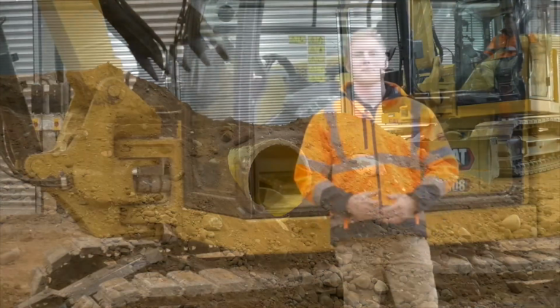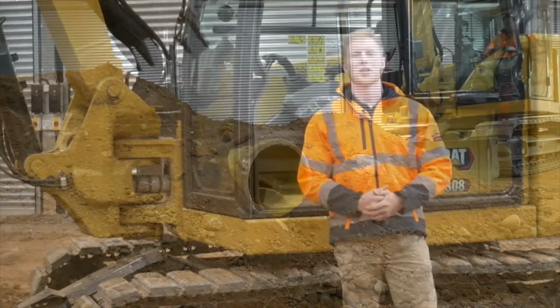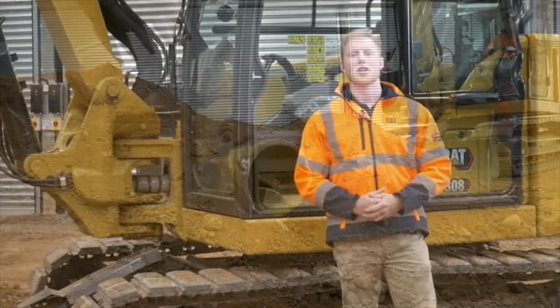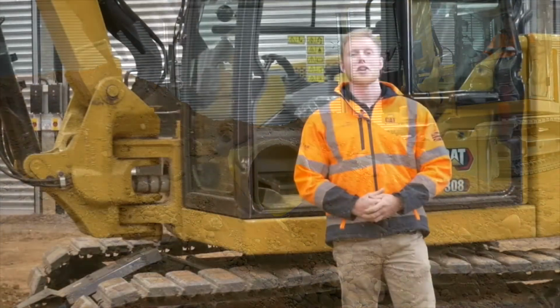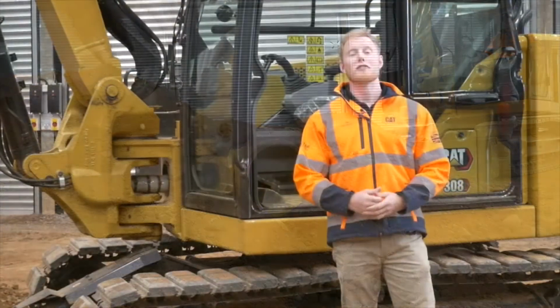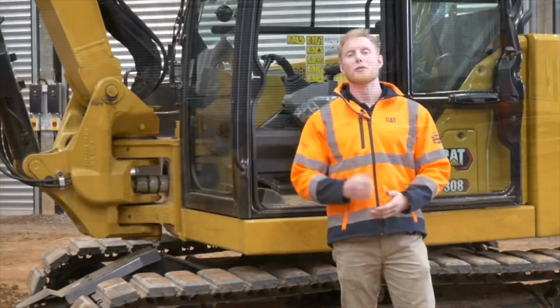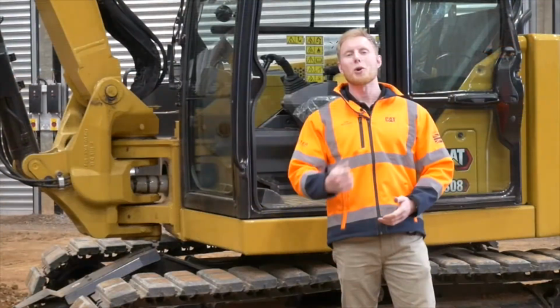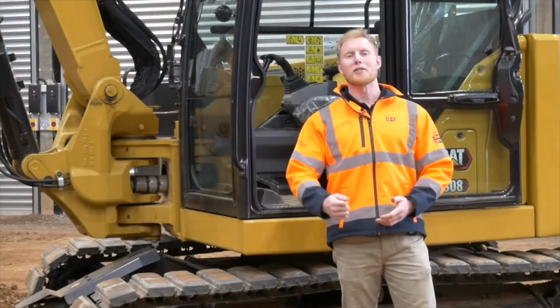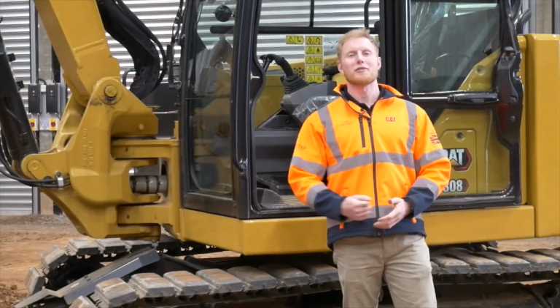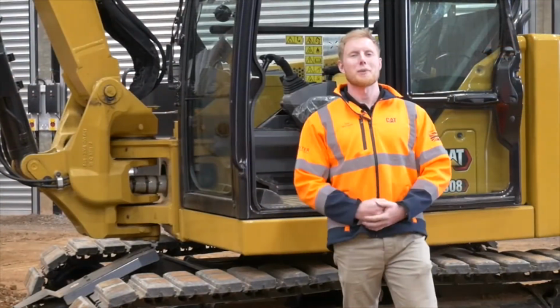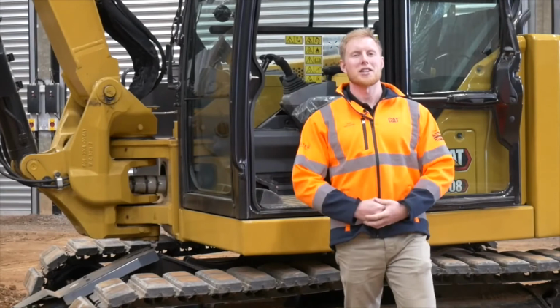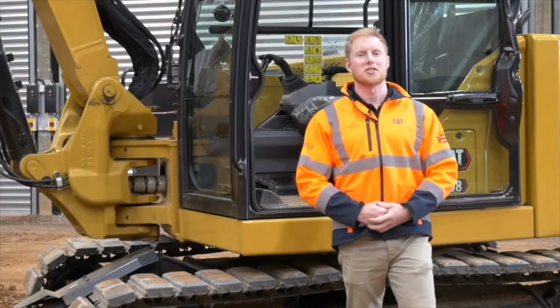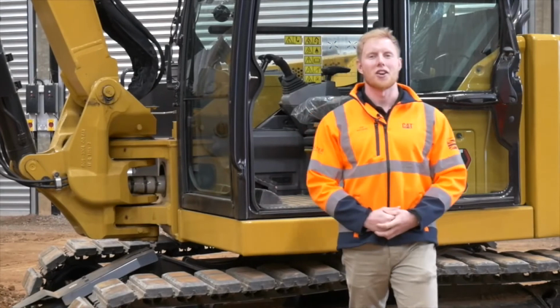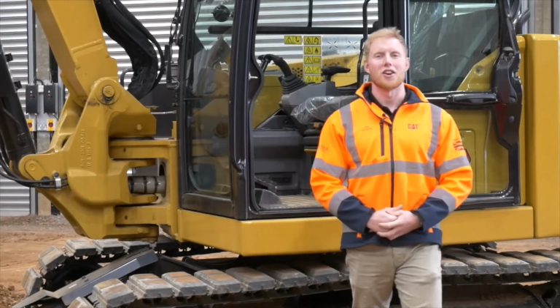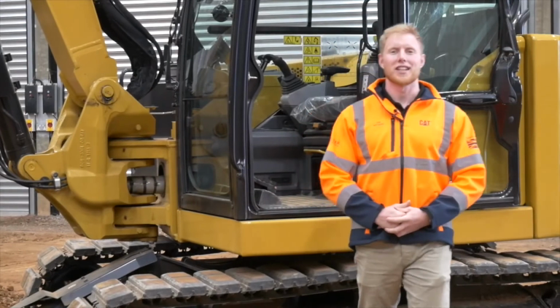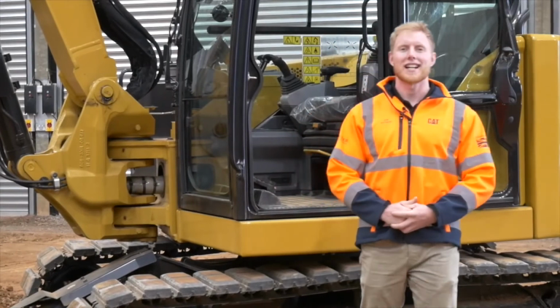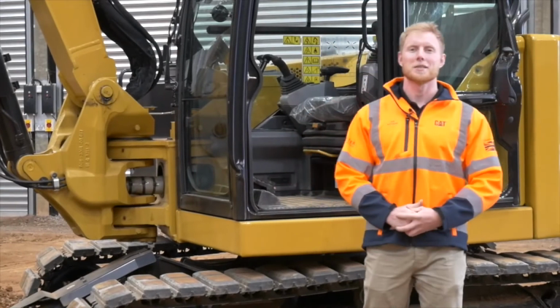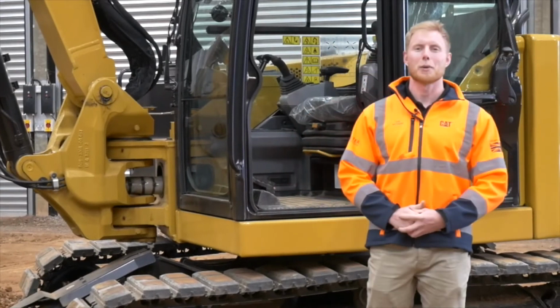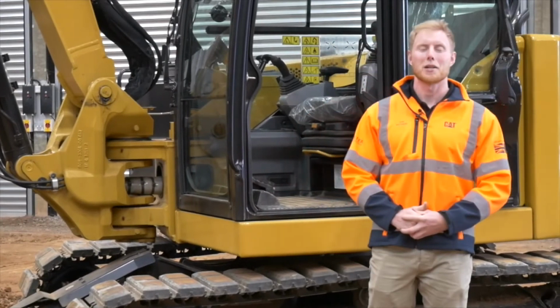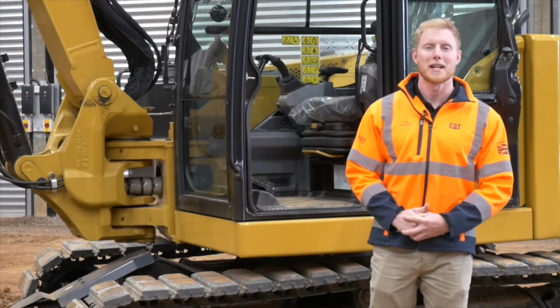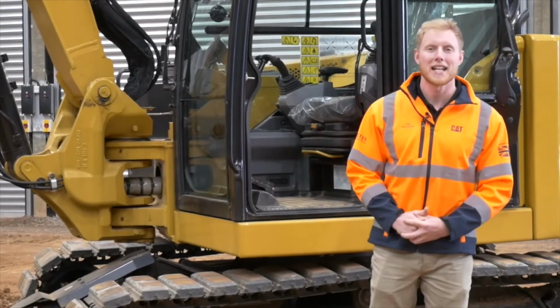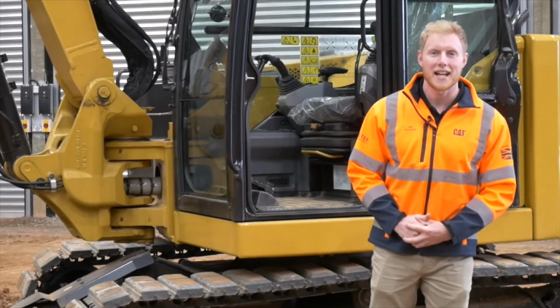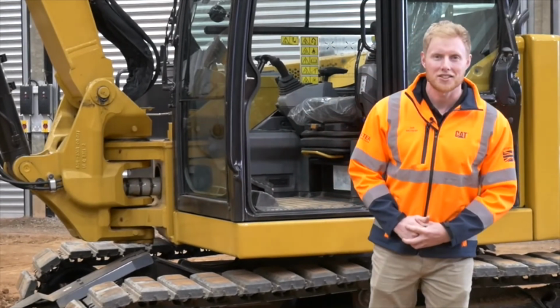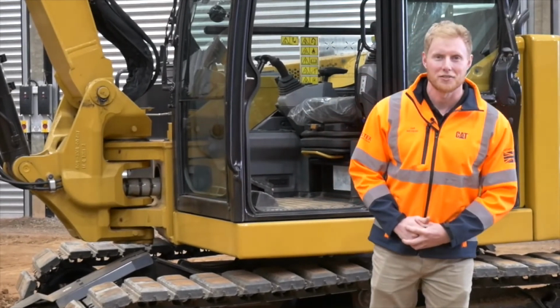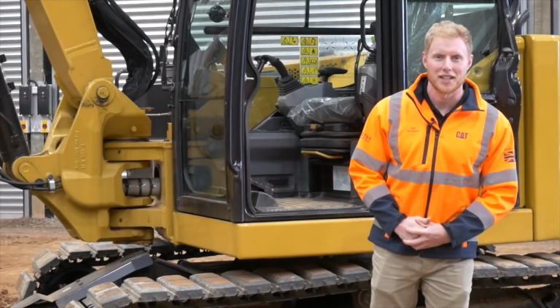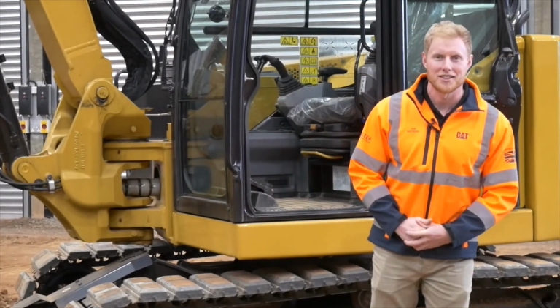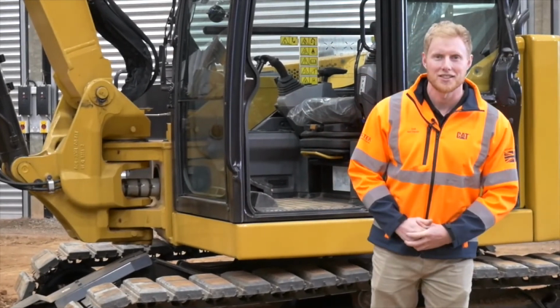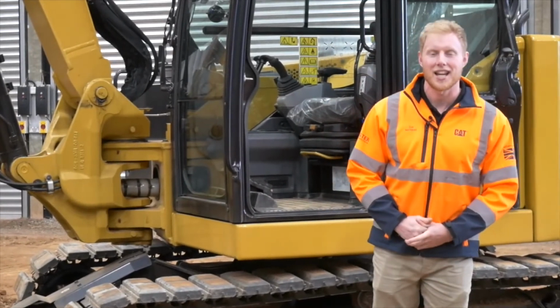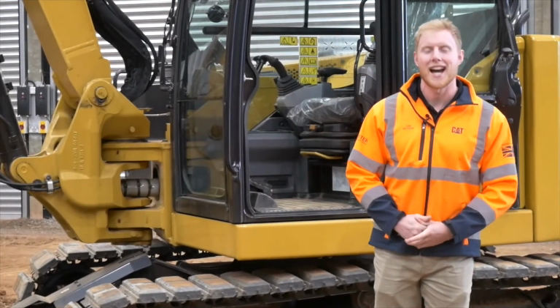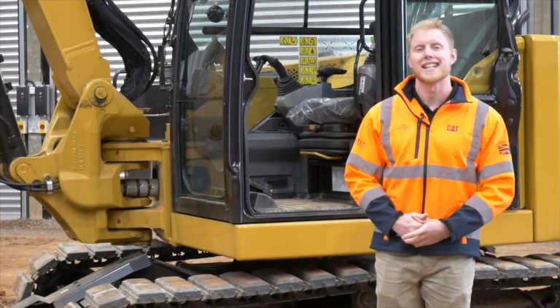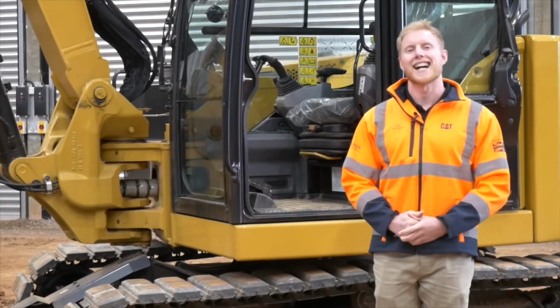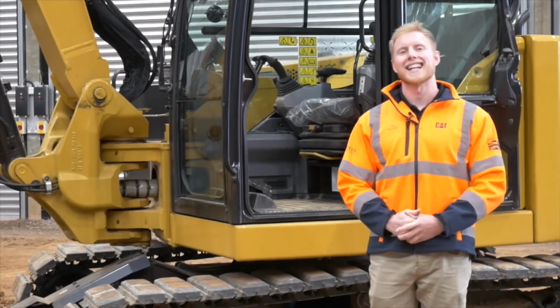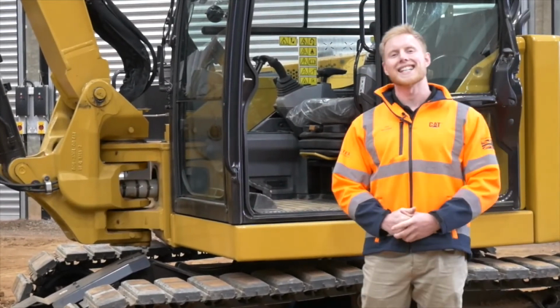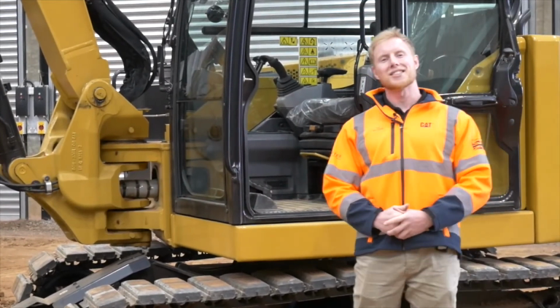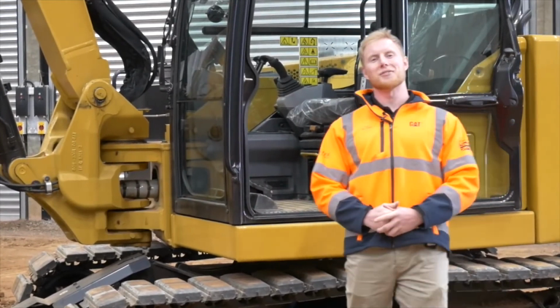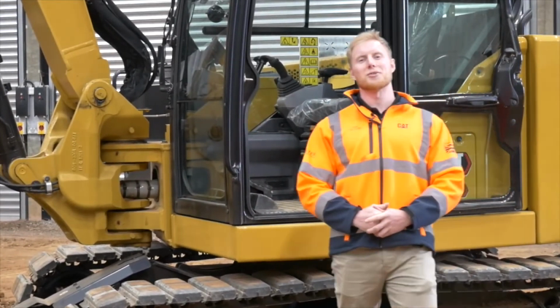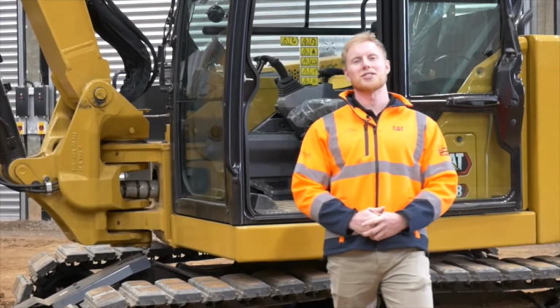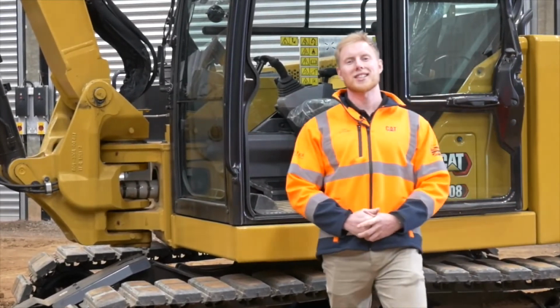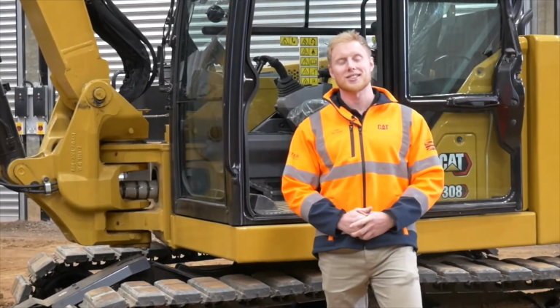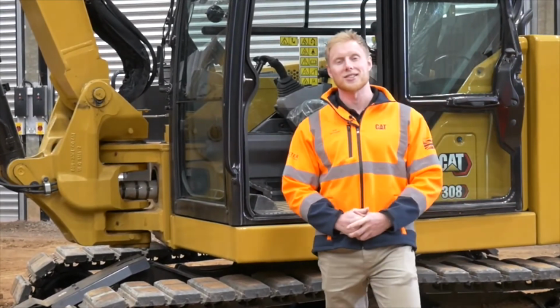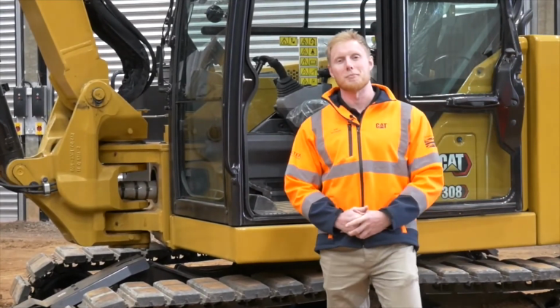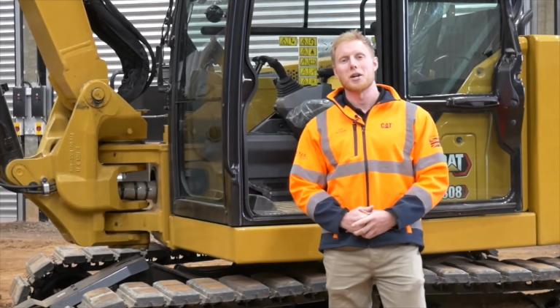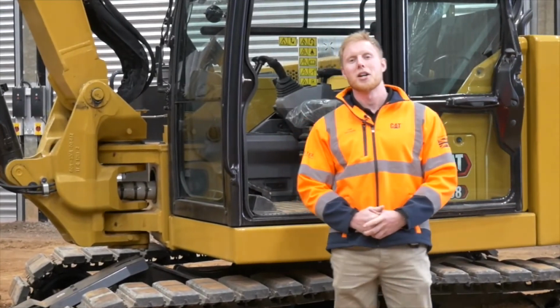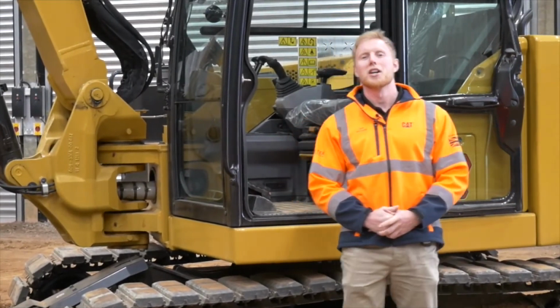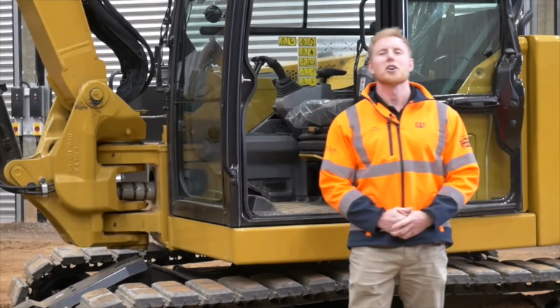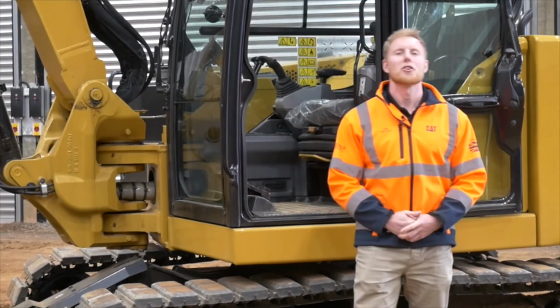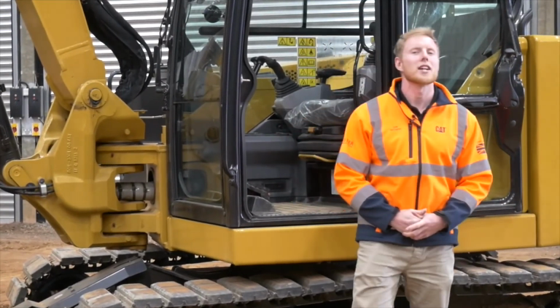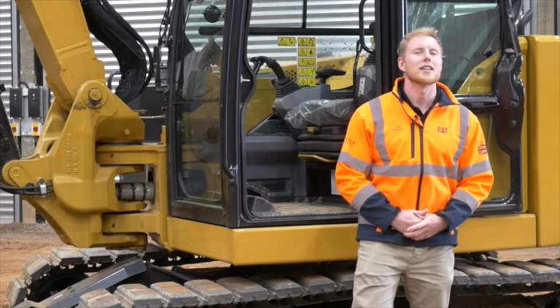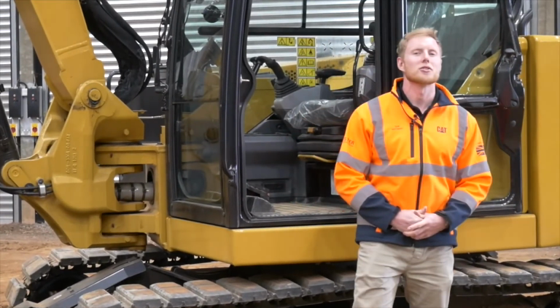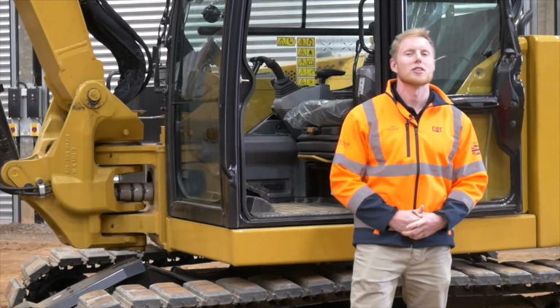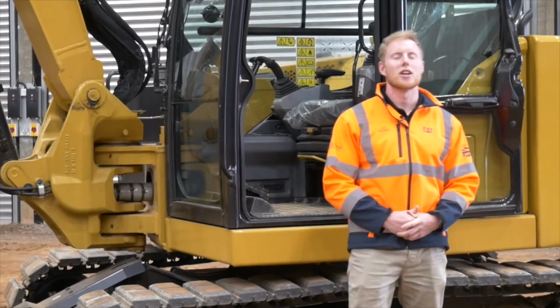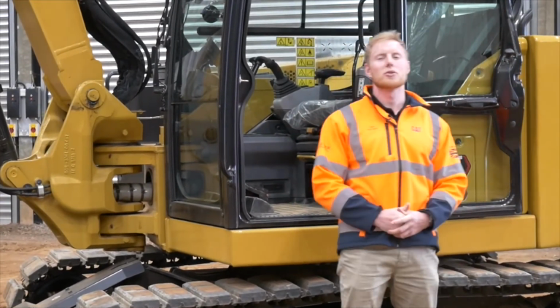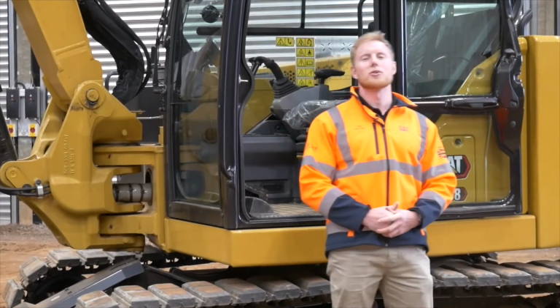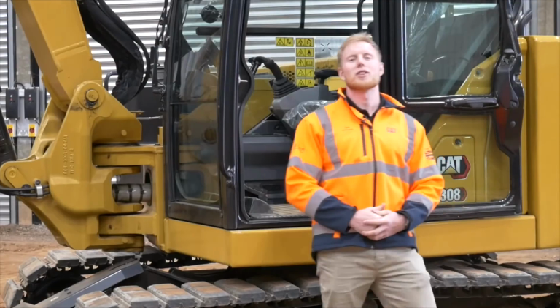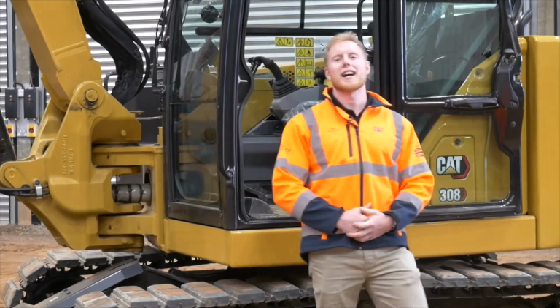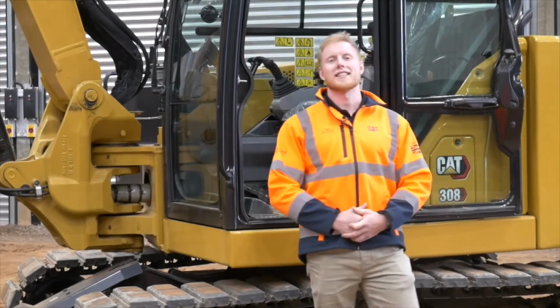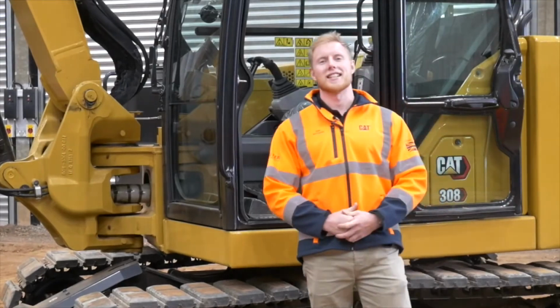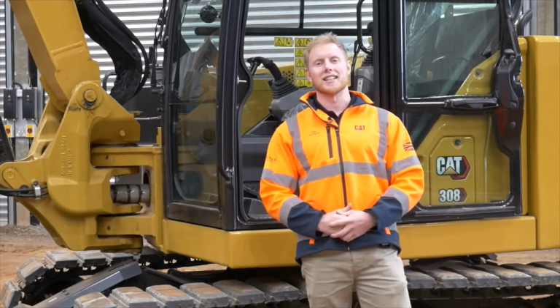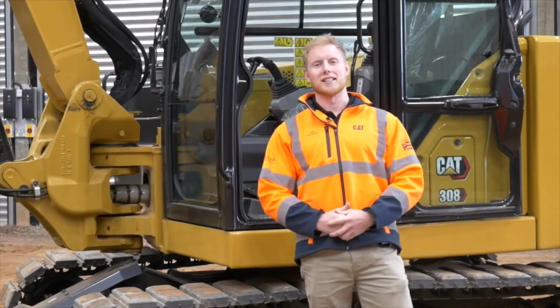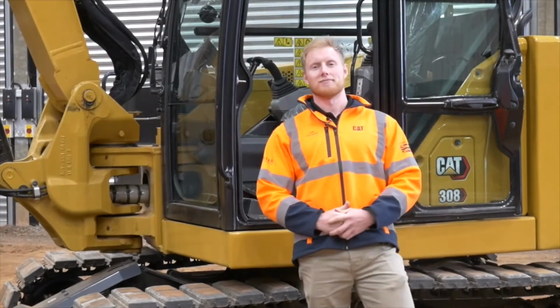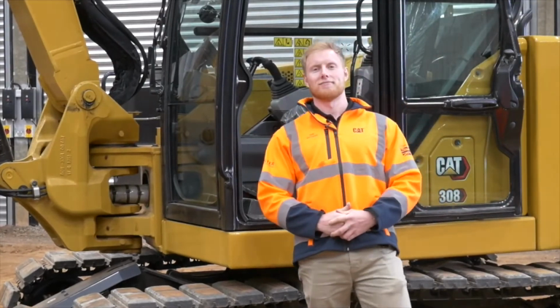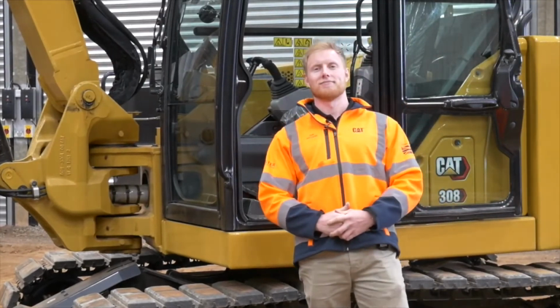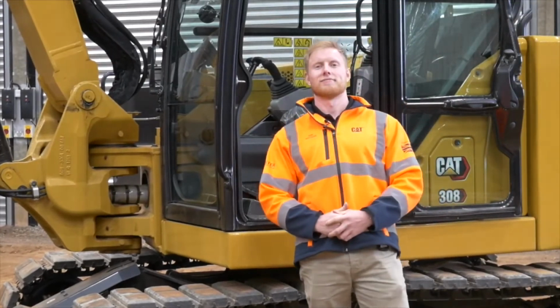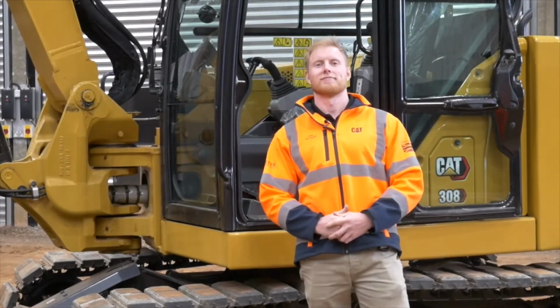For more information on Caterpillar Mini Excavators and our E-Fence system, contact your local CAT dealer.